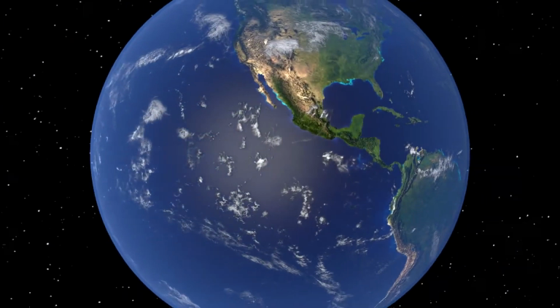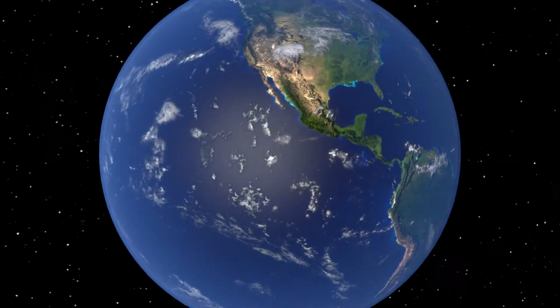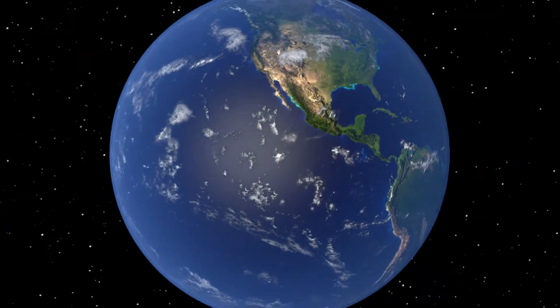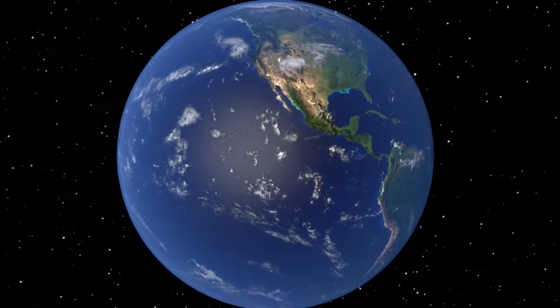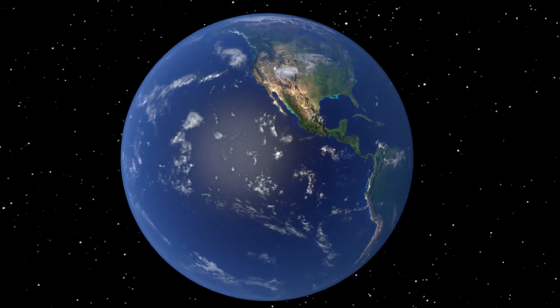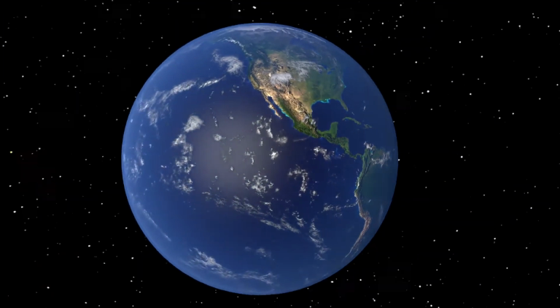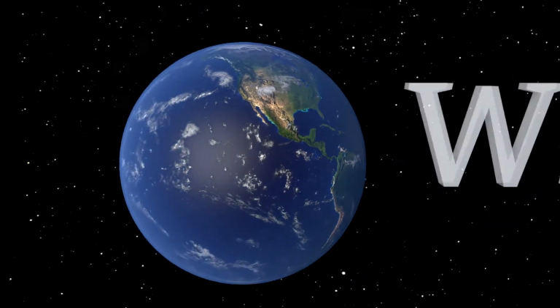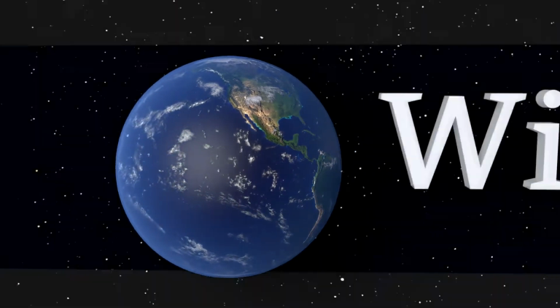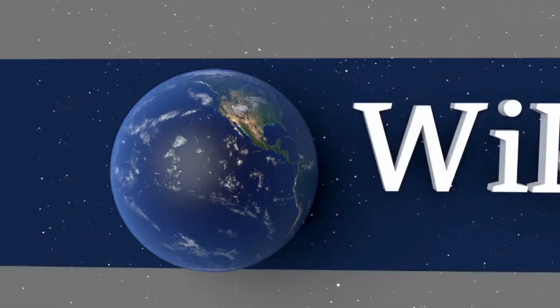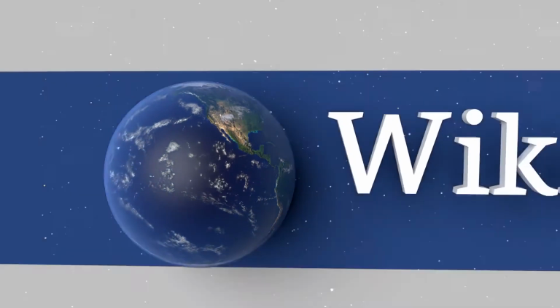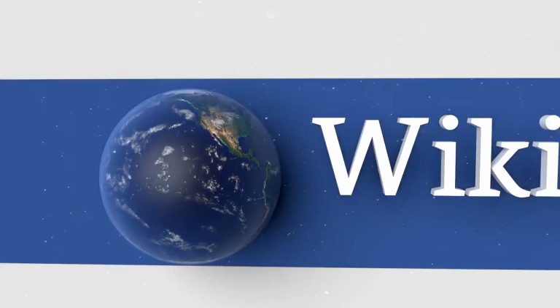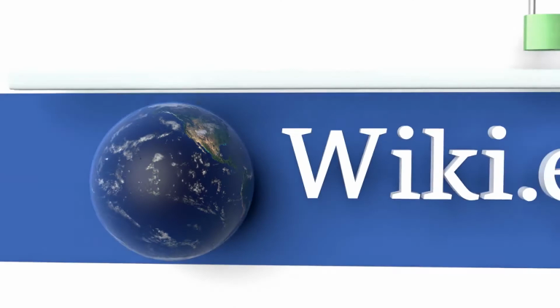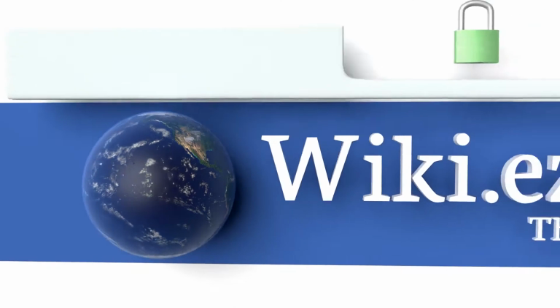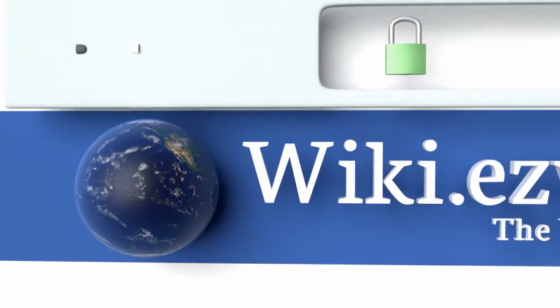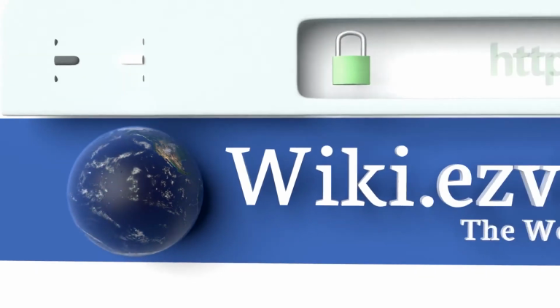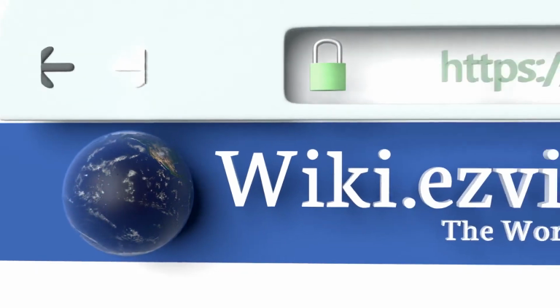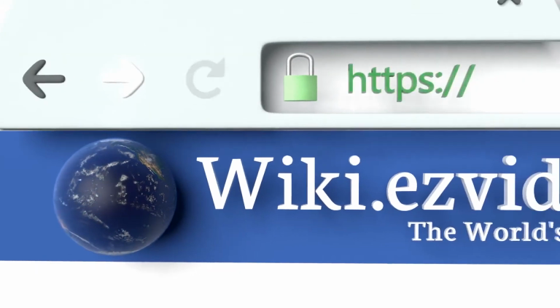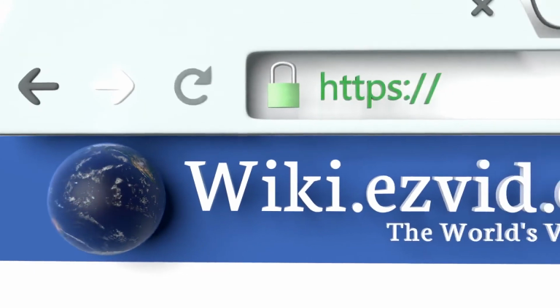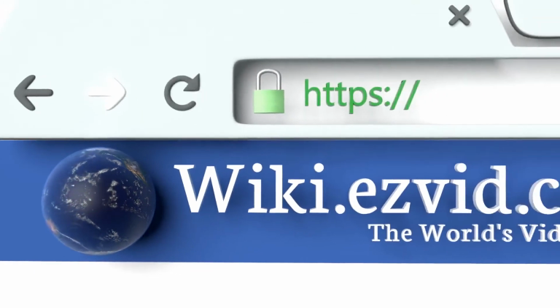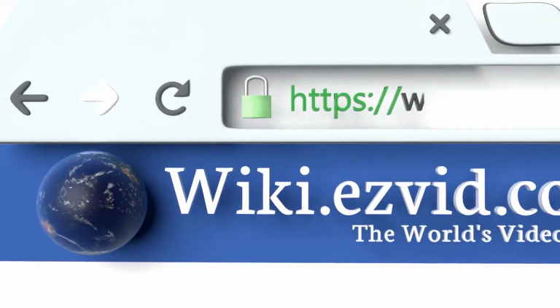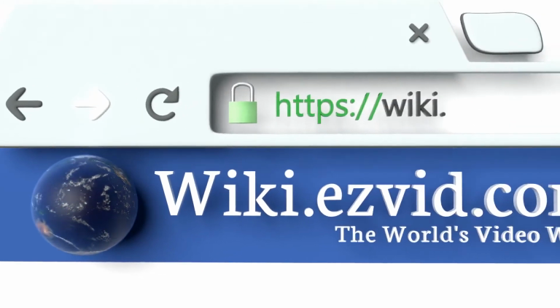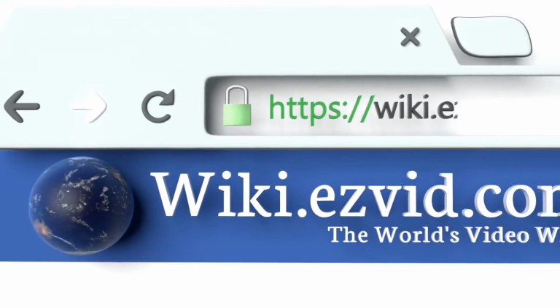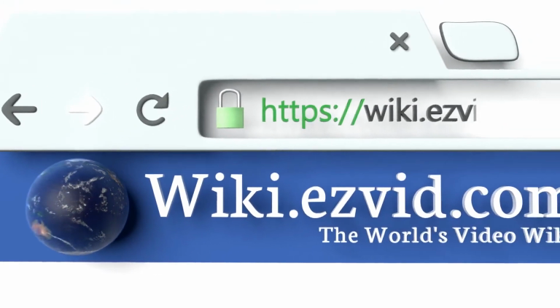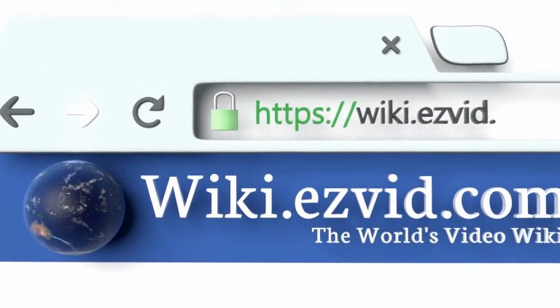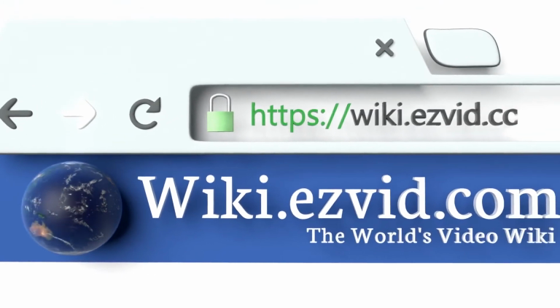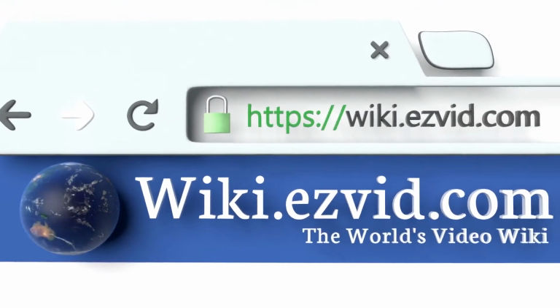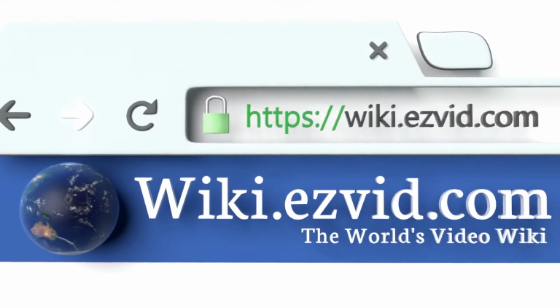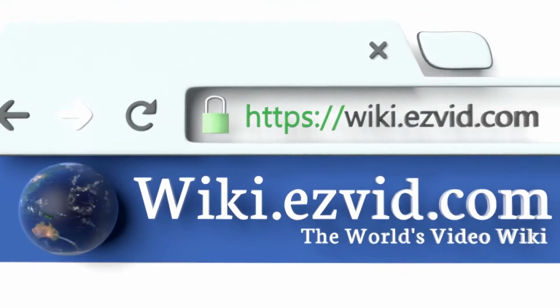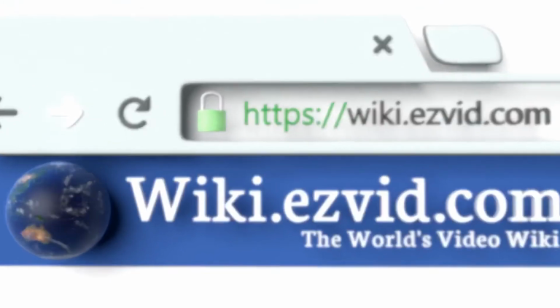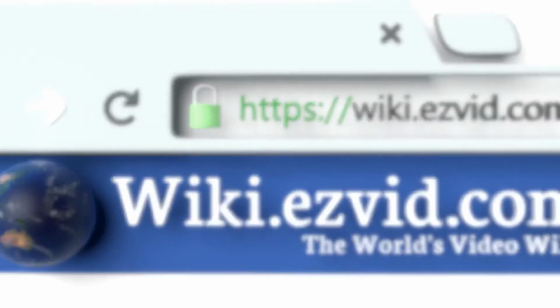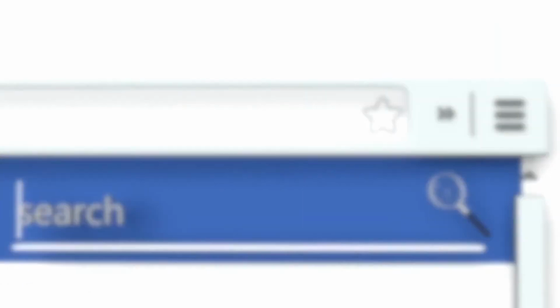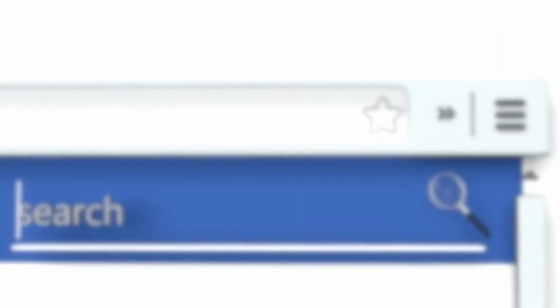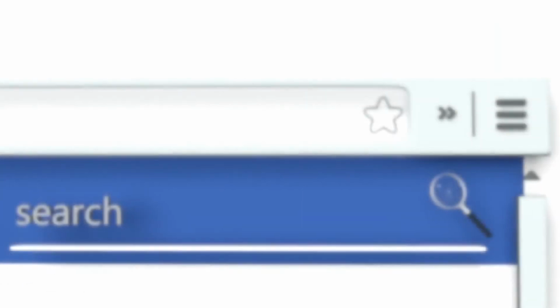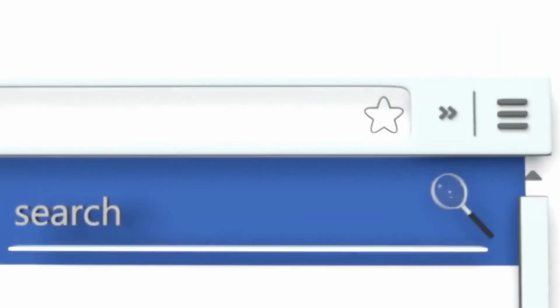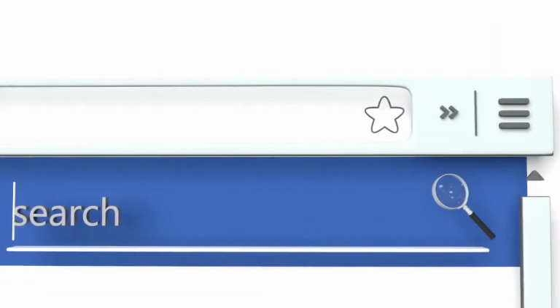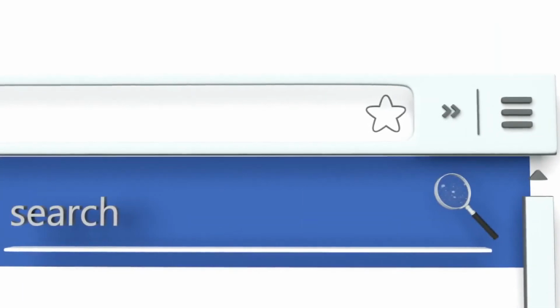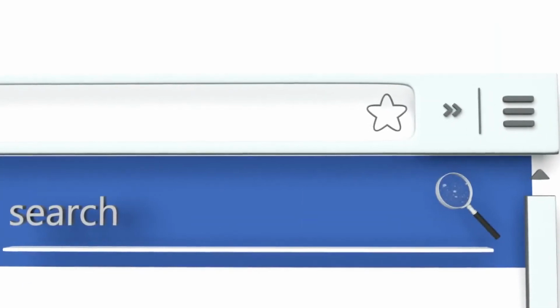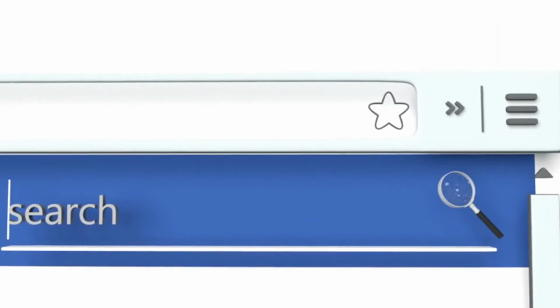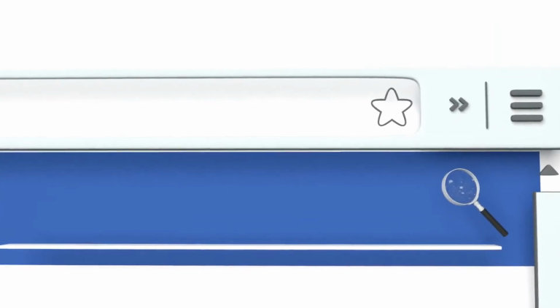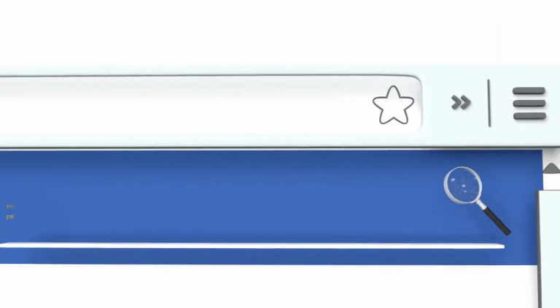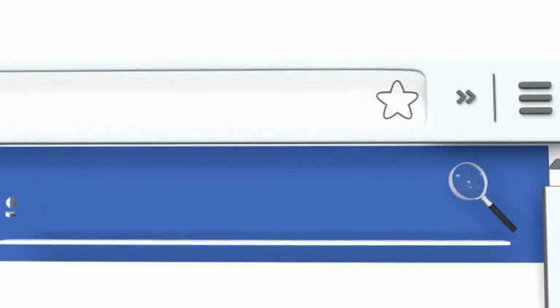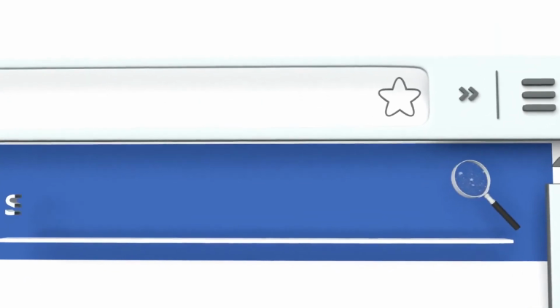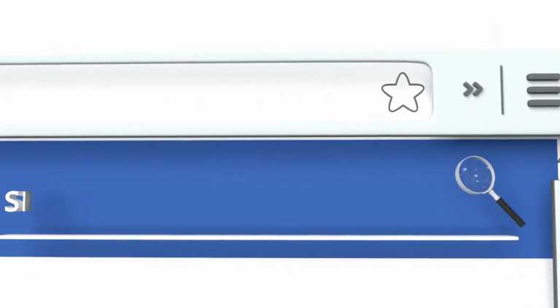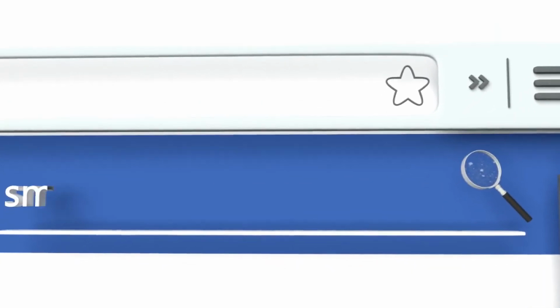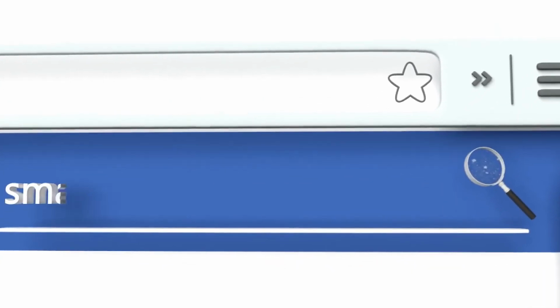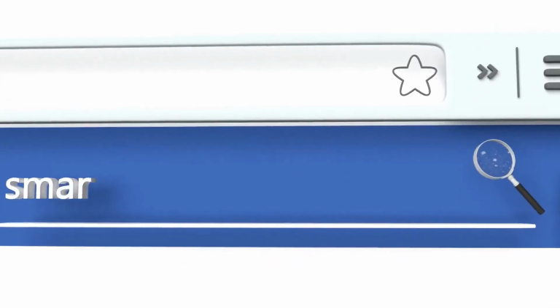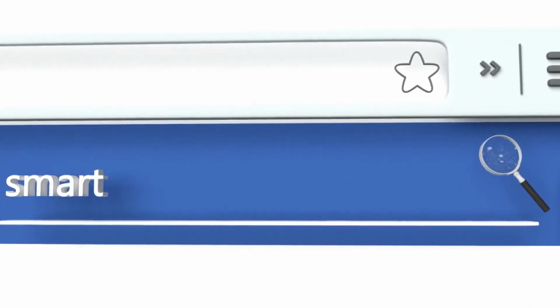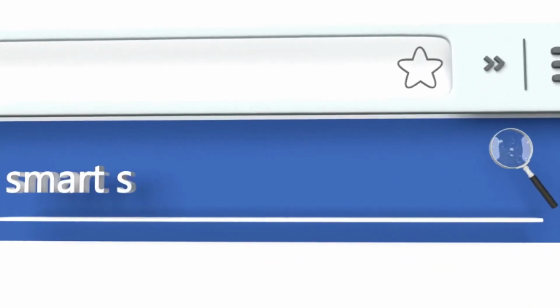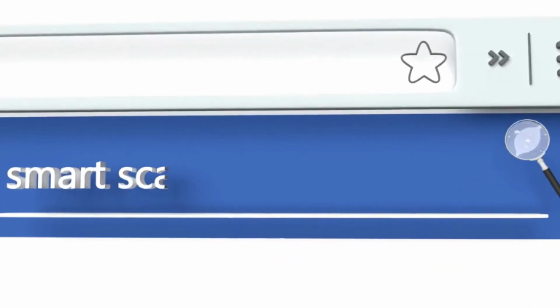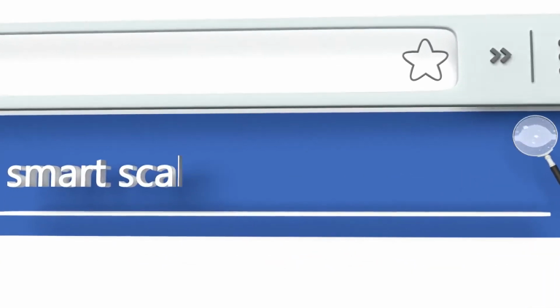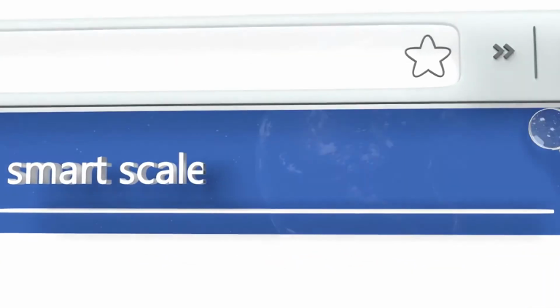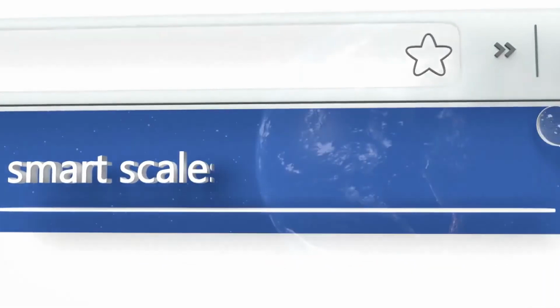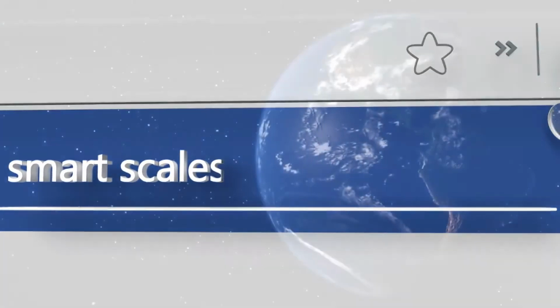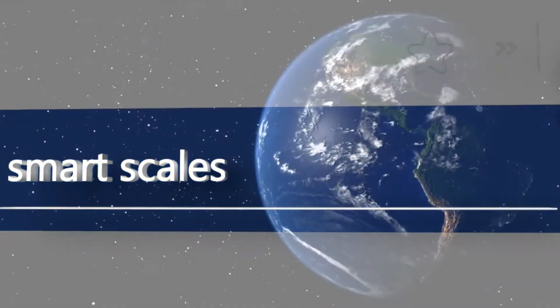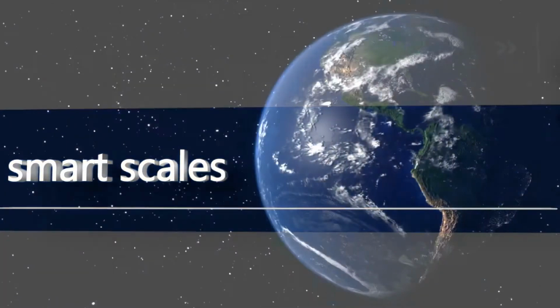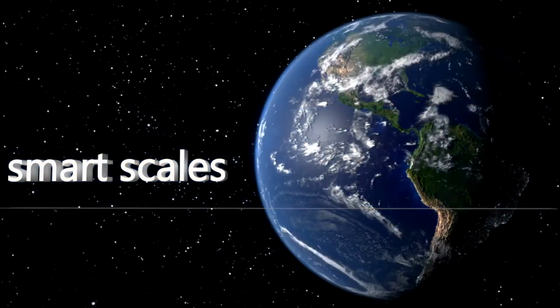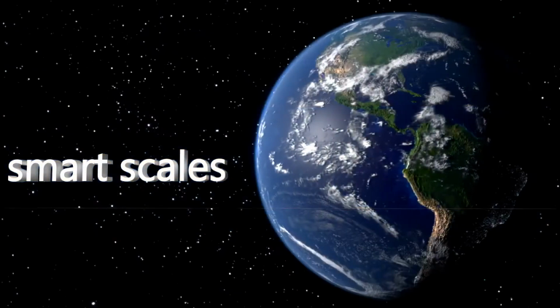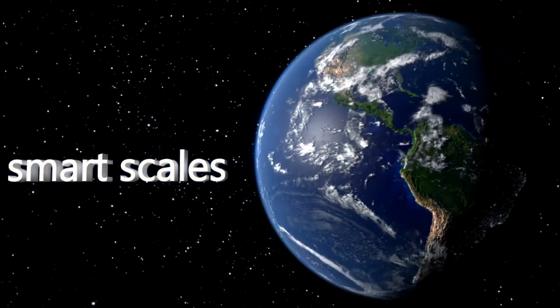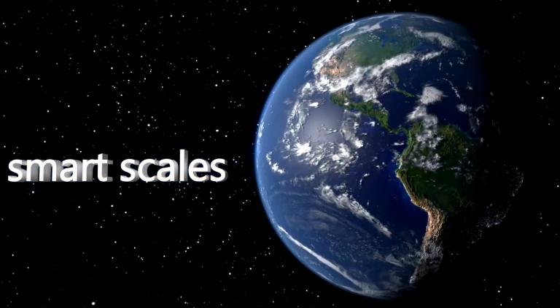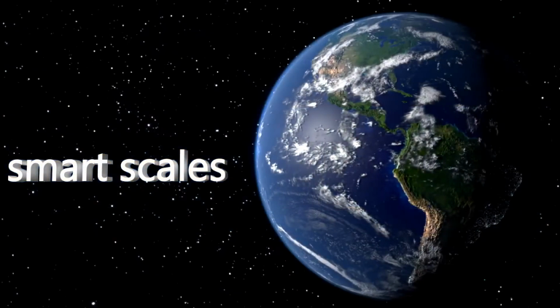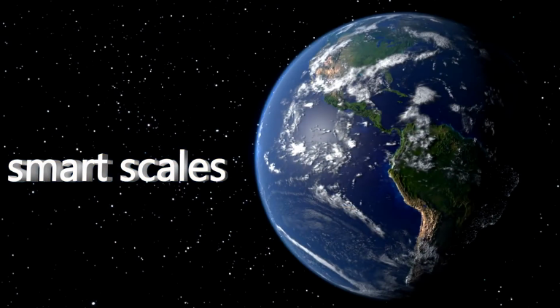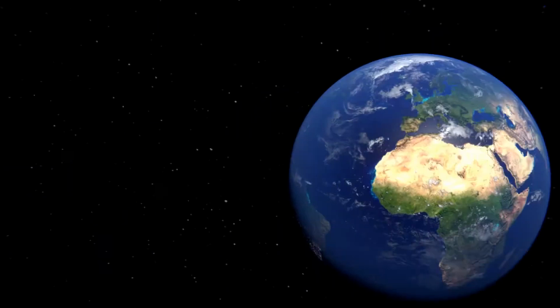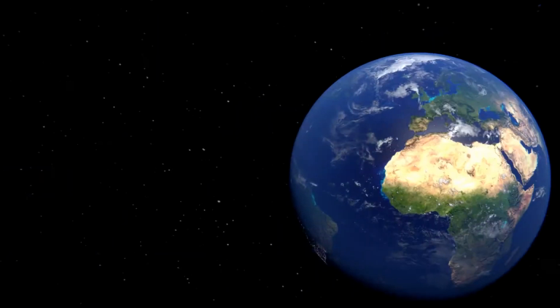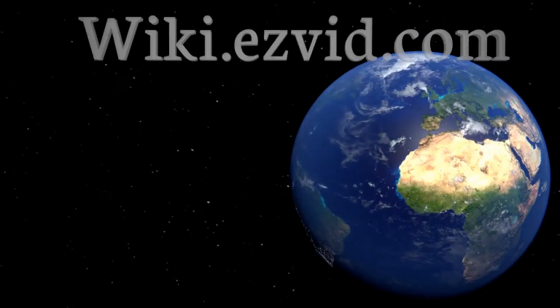To see all of our choices, go to wiki.easyvid.com and search for smart scales, or click beneath this video.